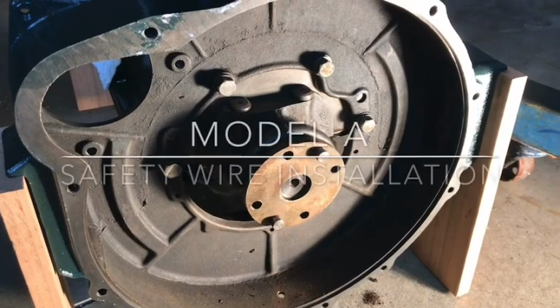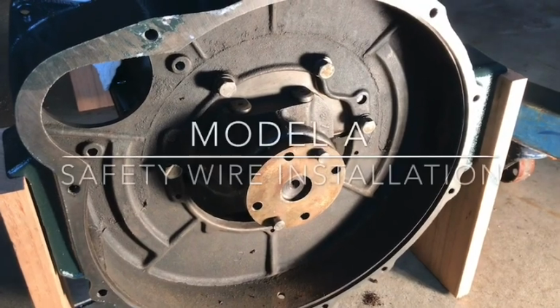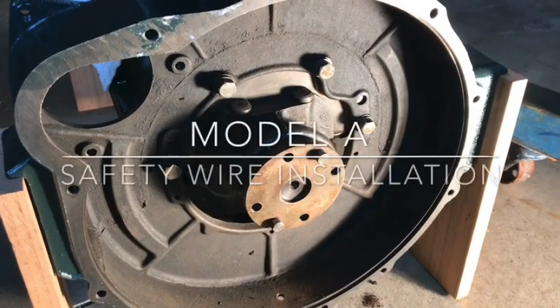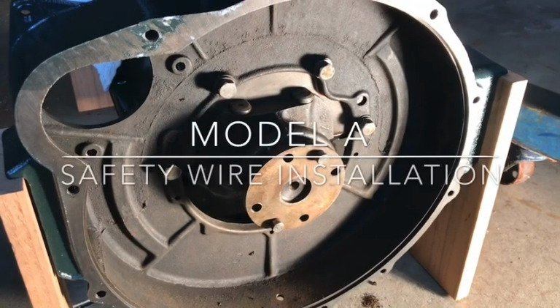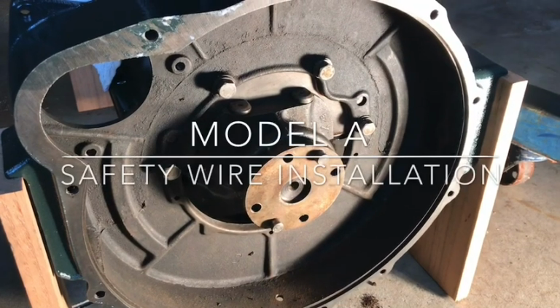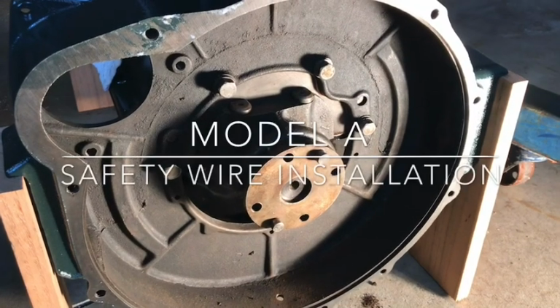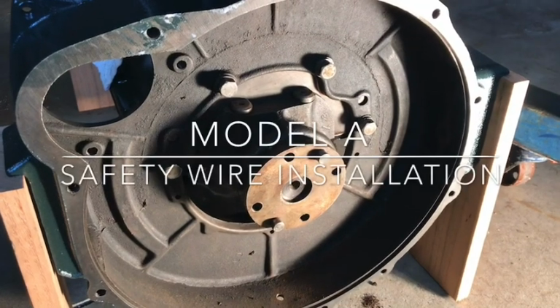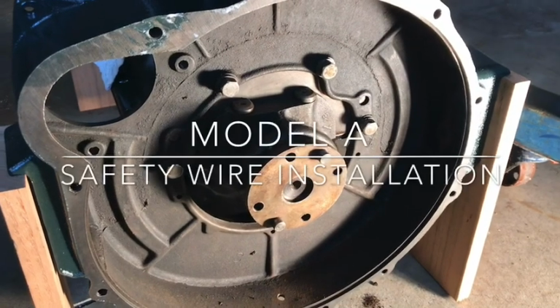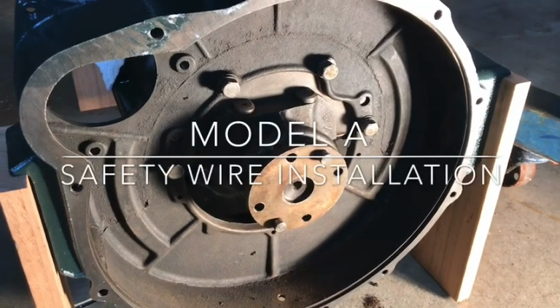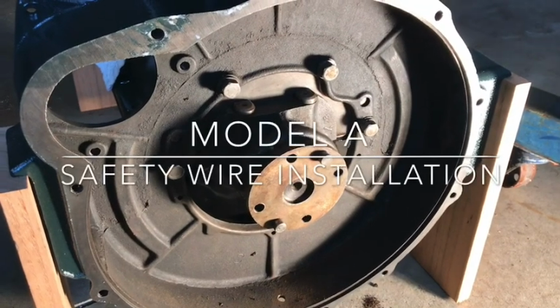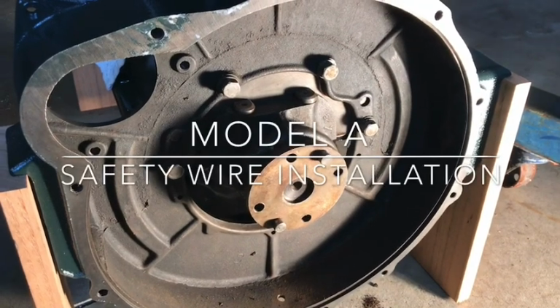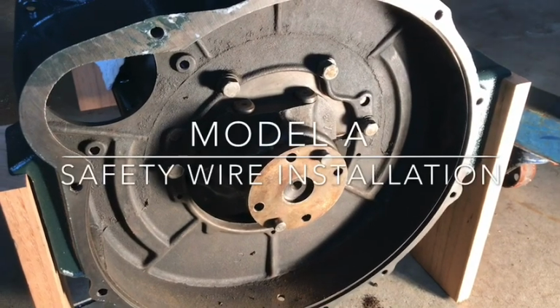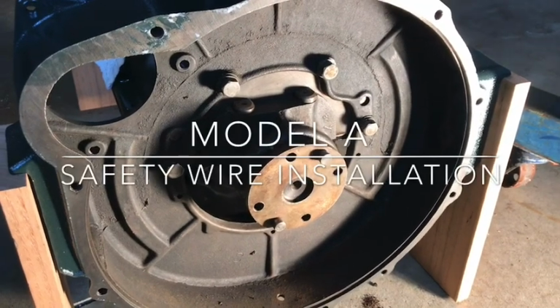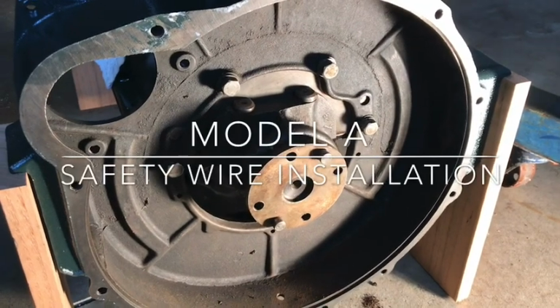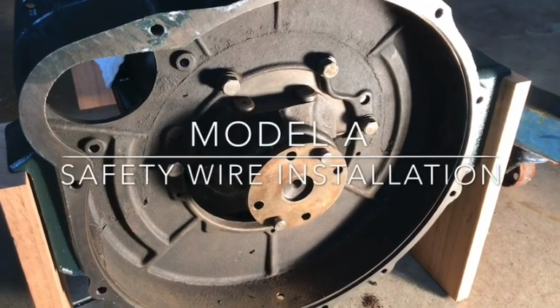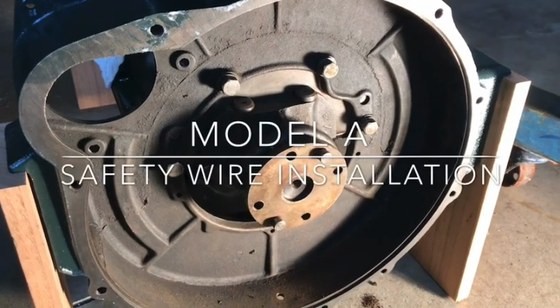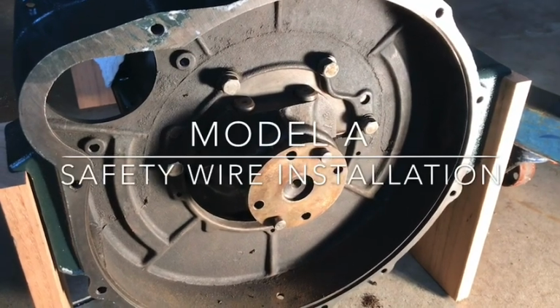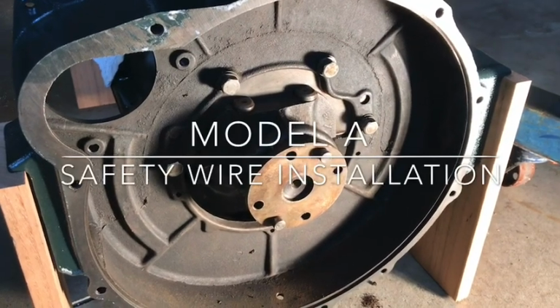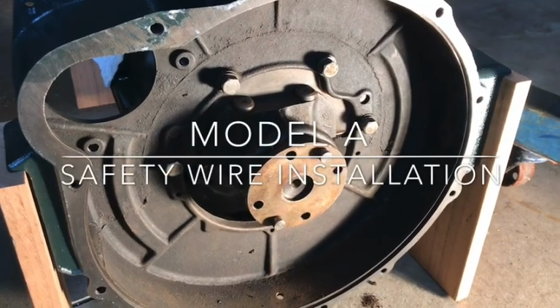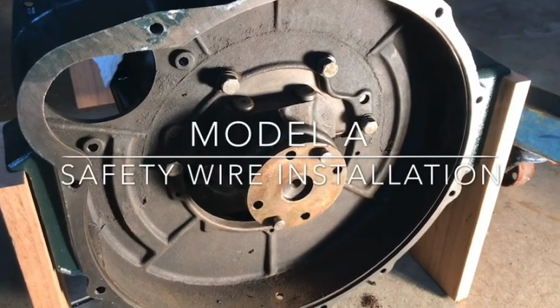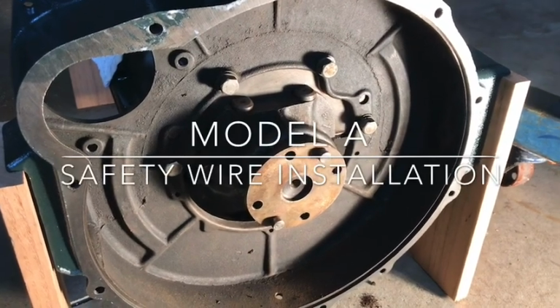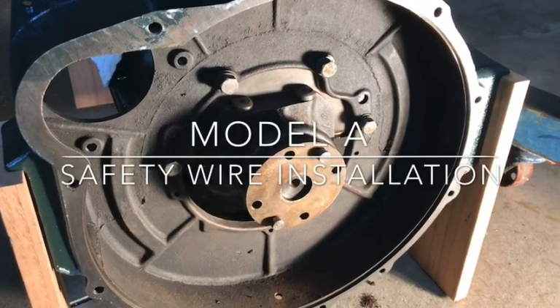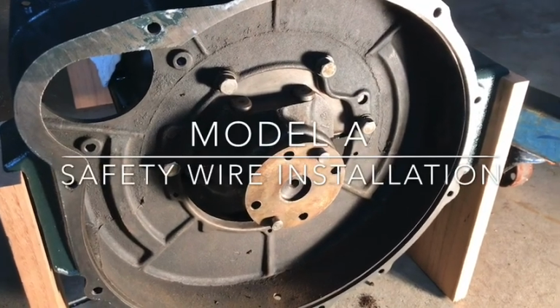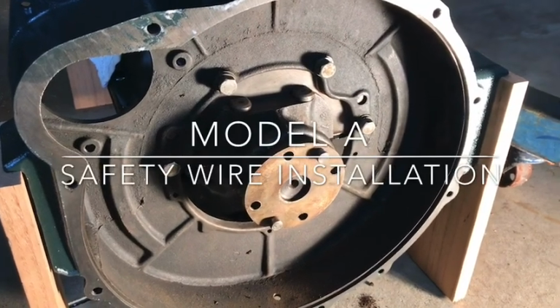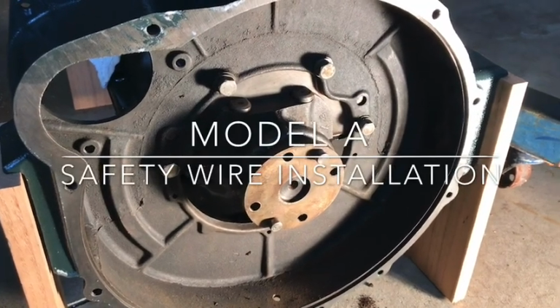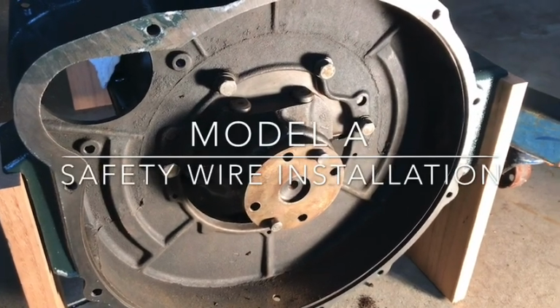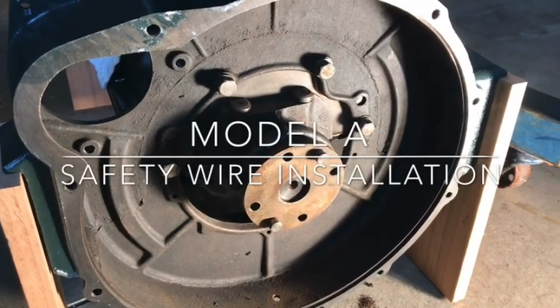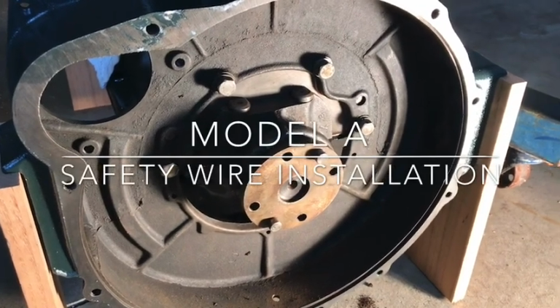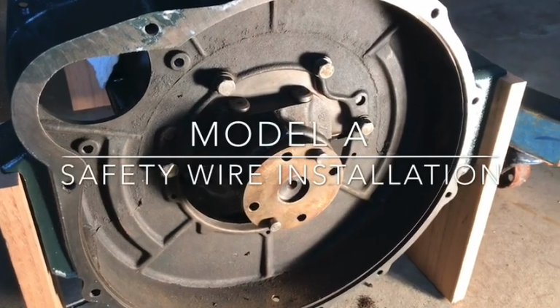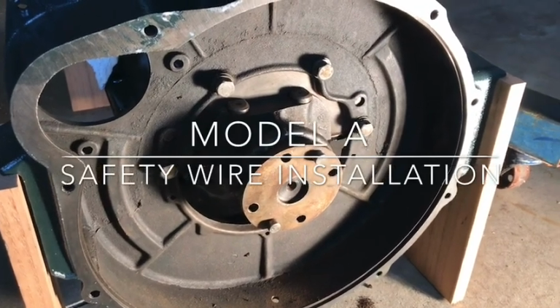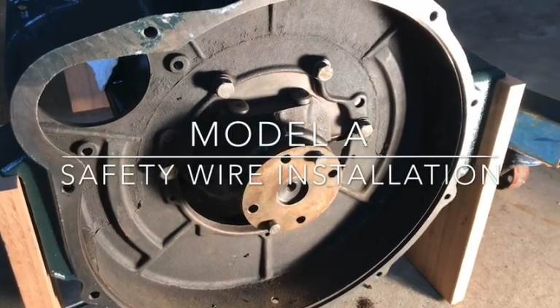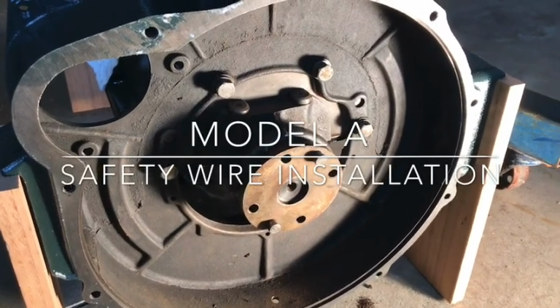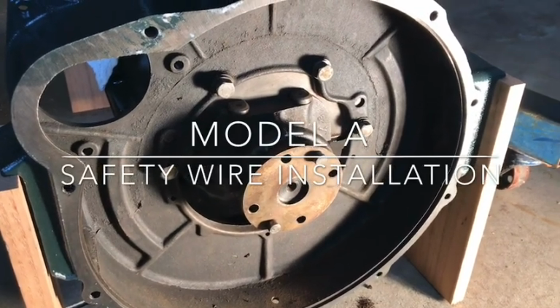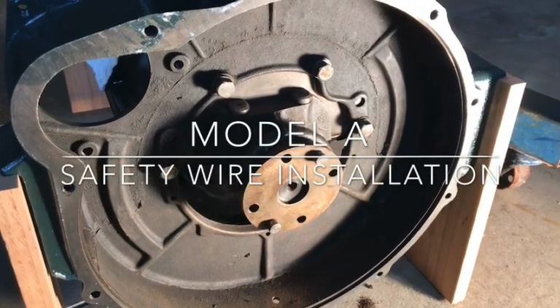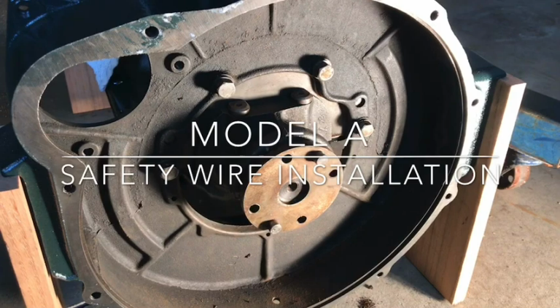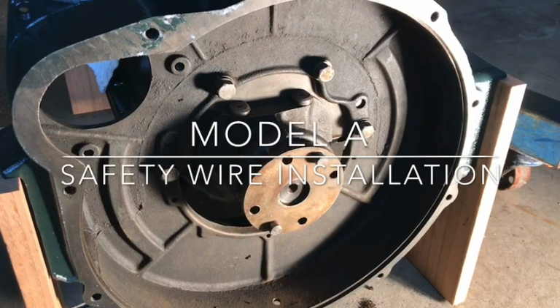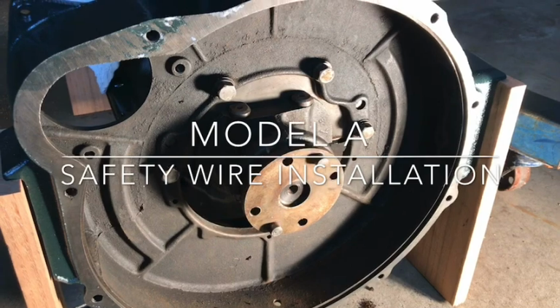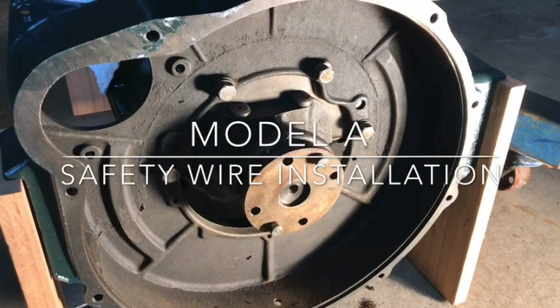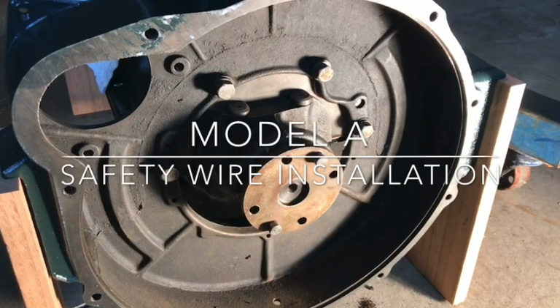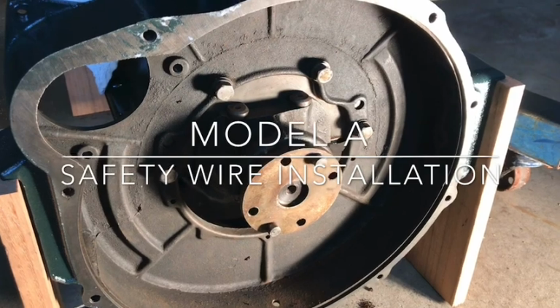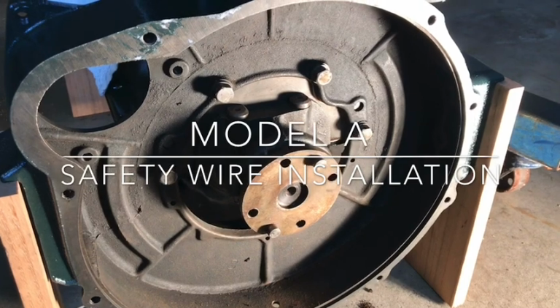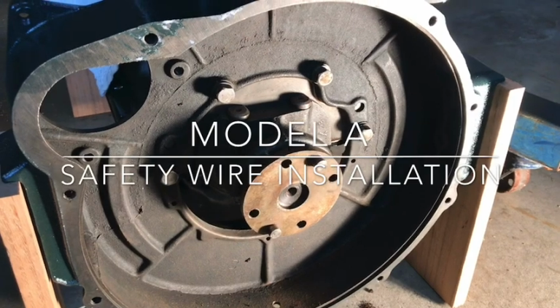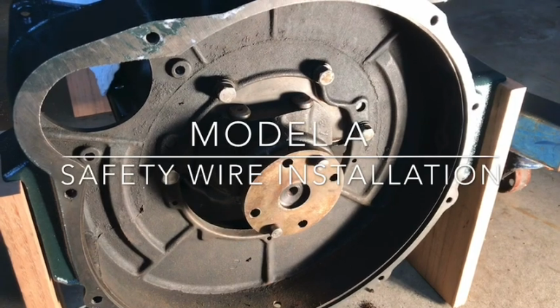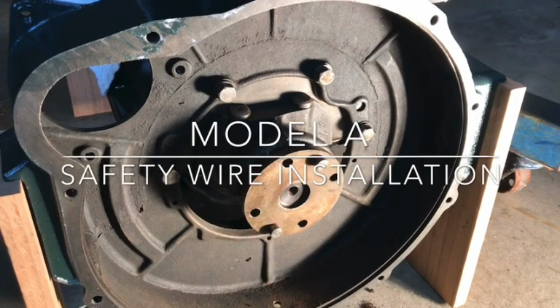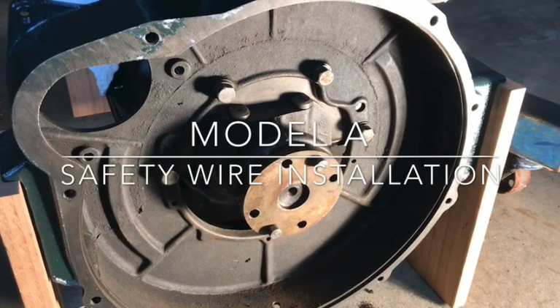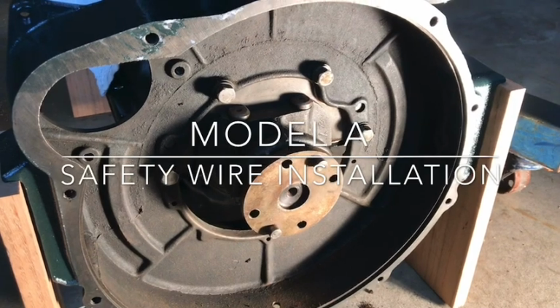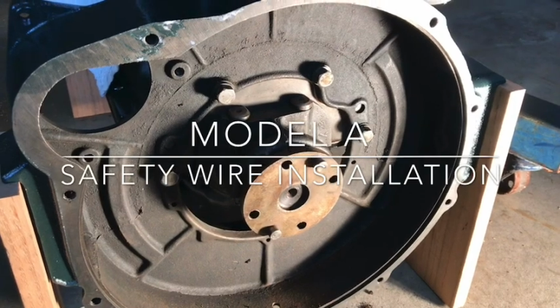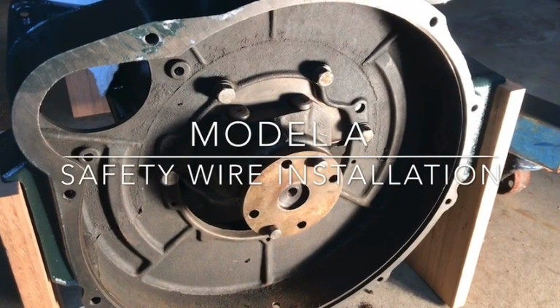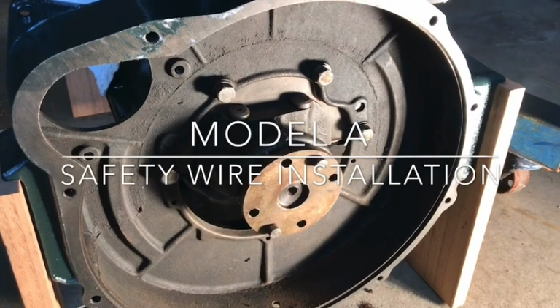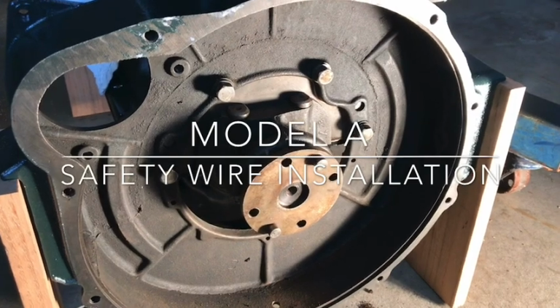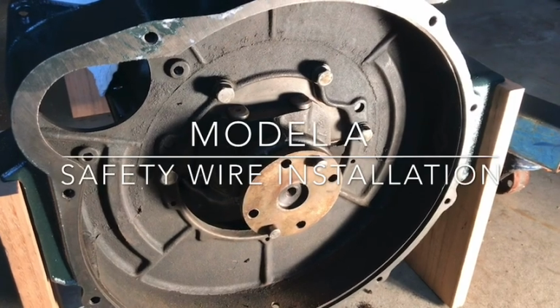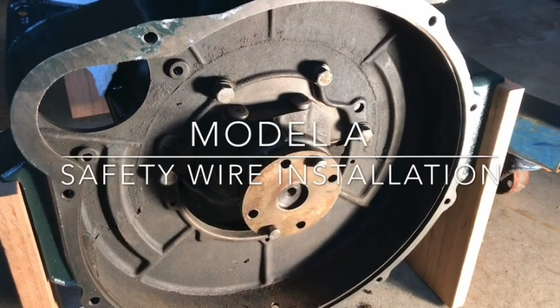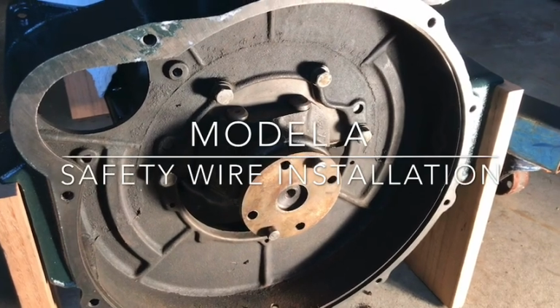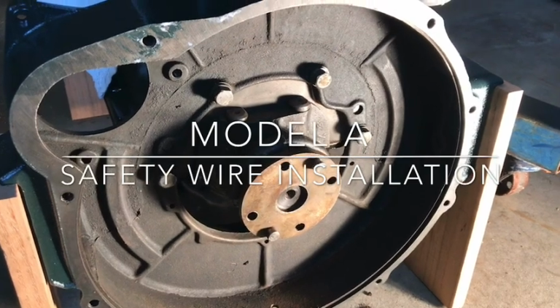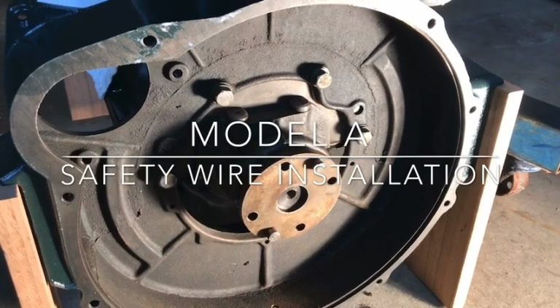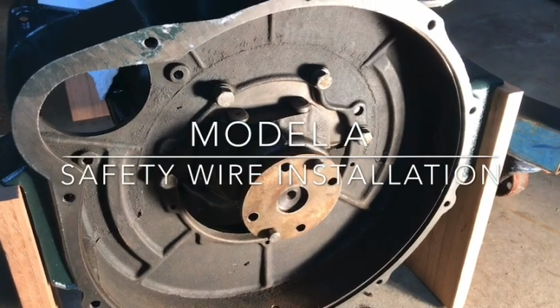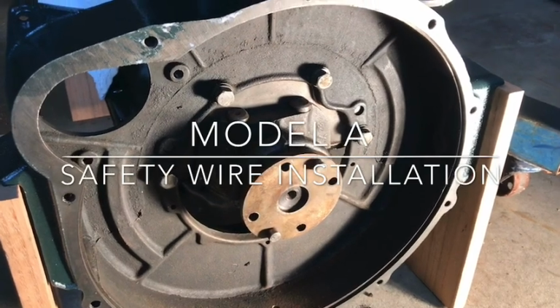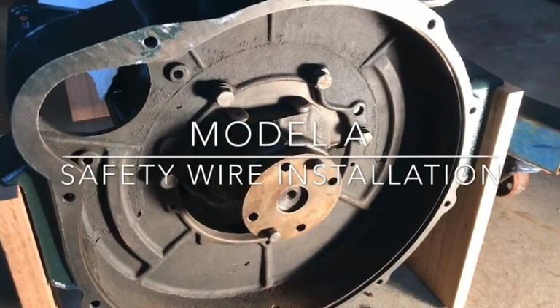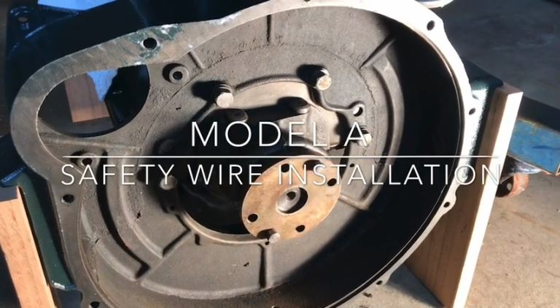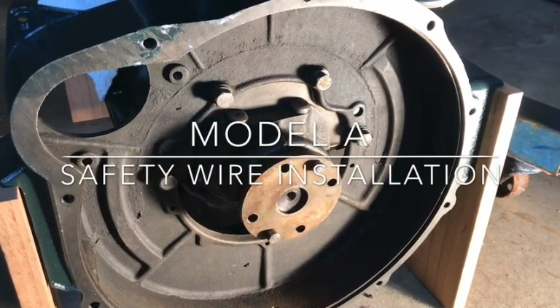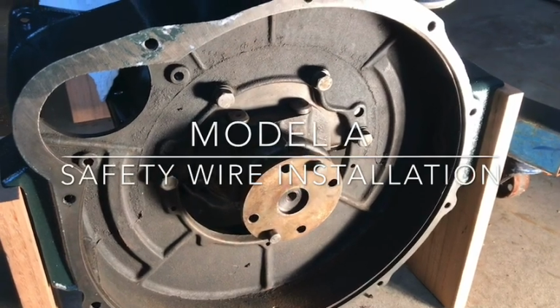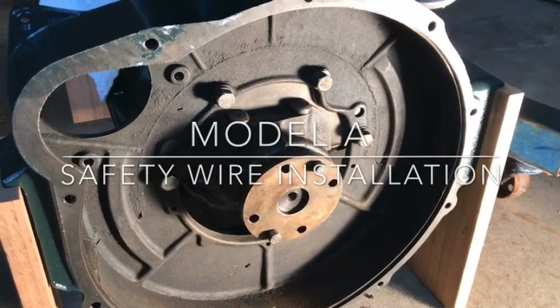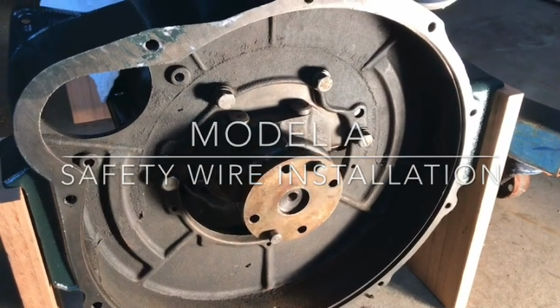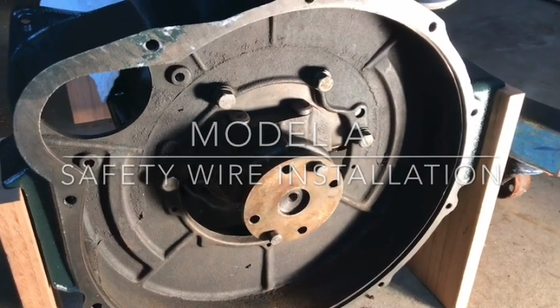So this is Ryan Burkhart. I thought today I'd show you my first attempt at safety wire.